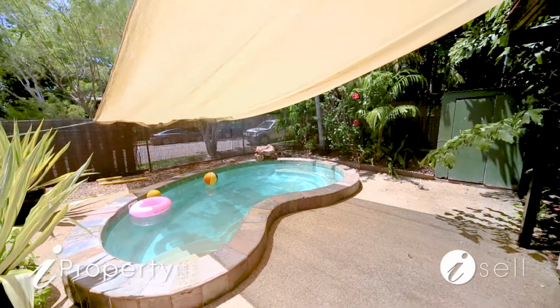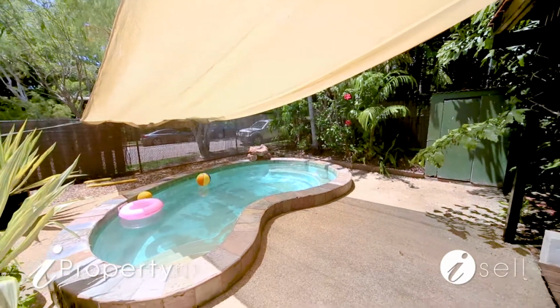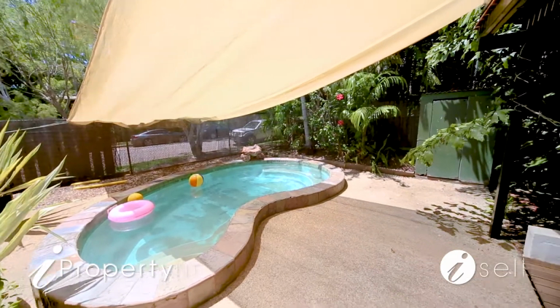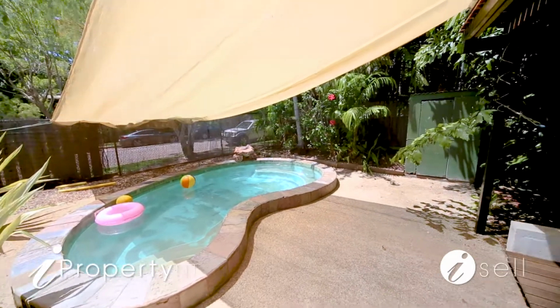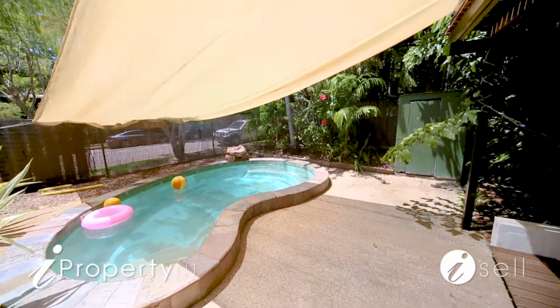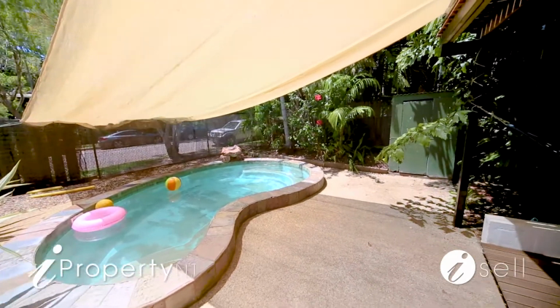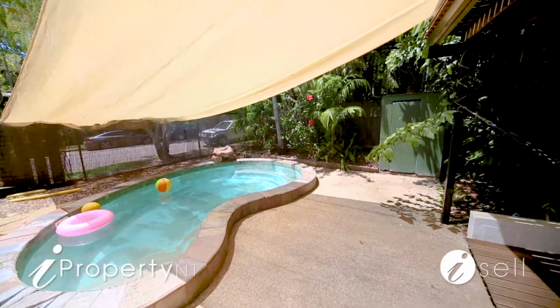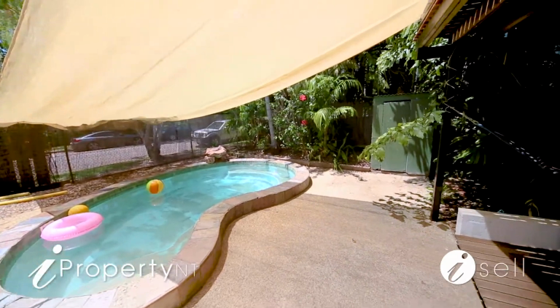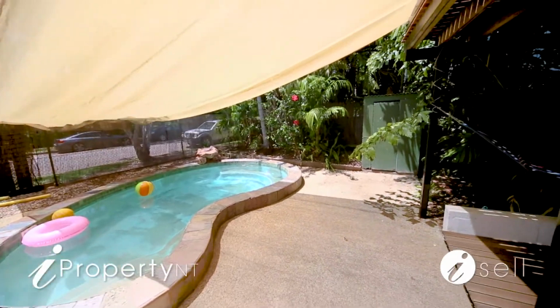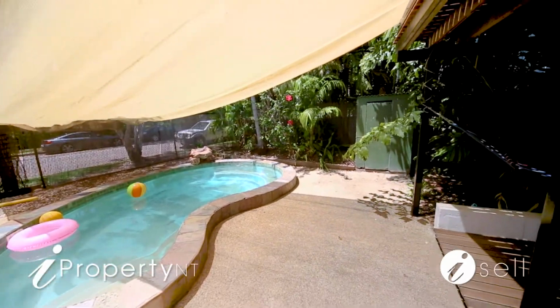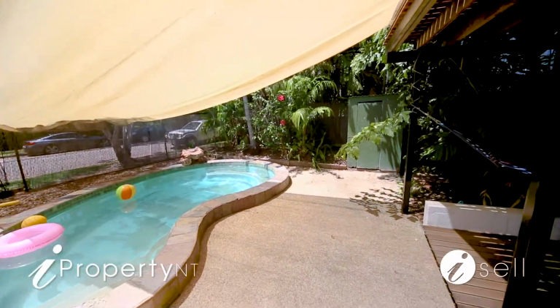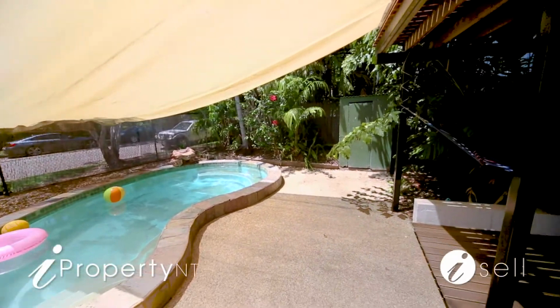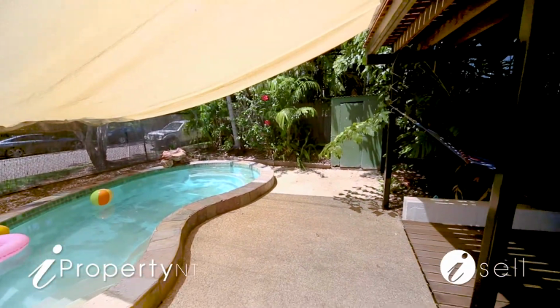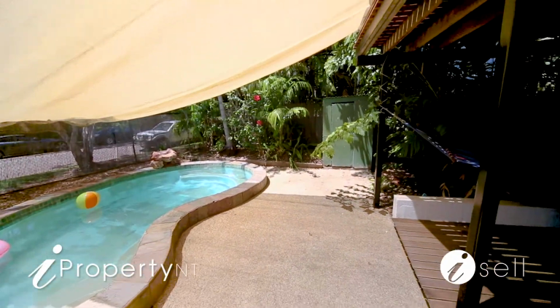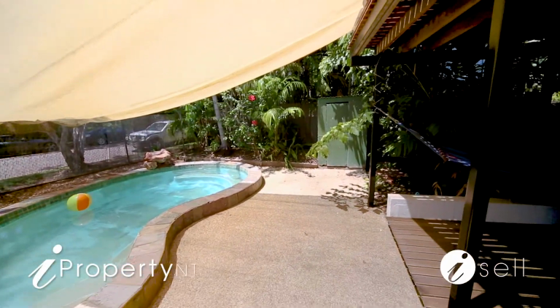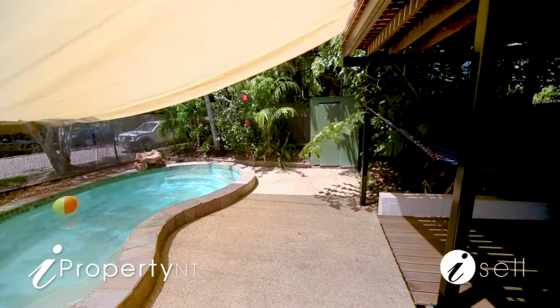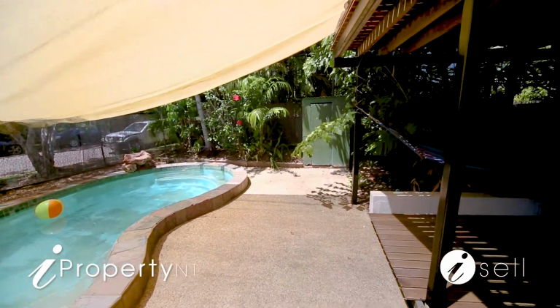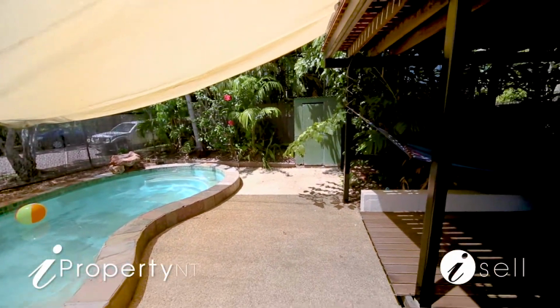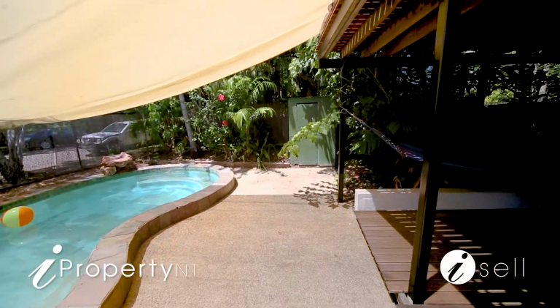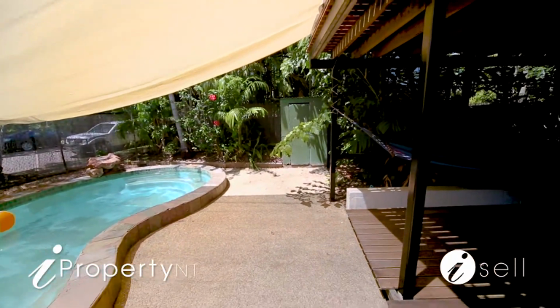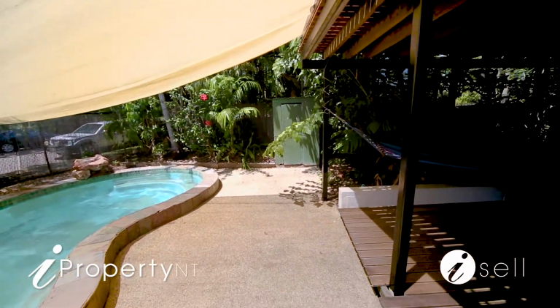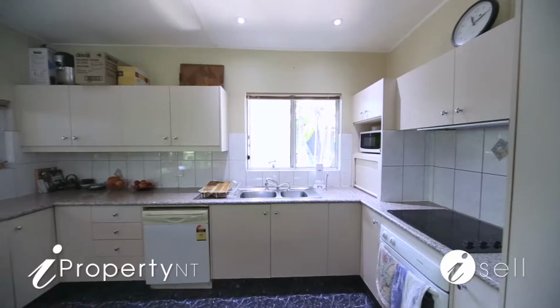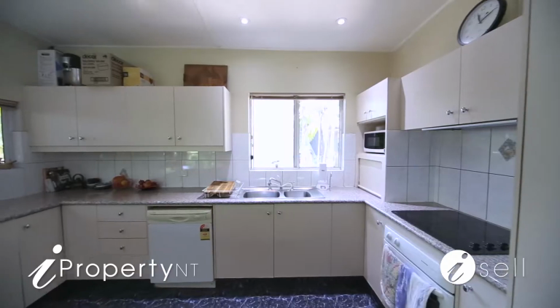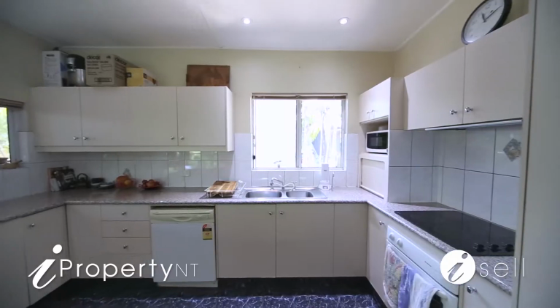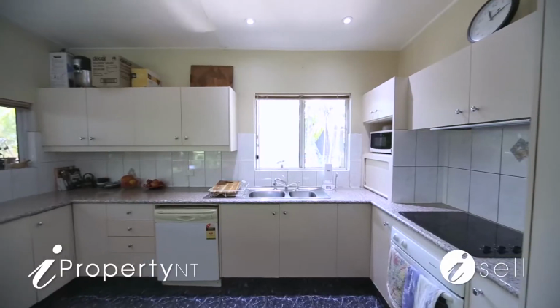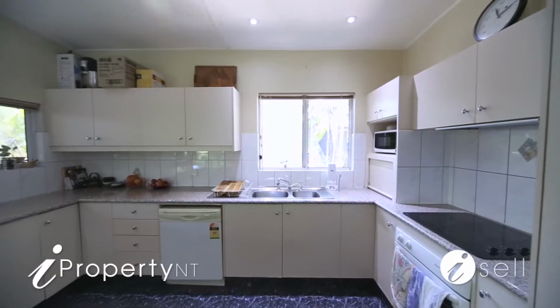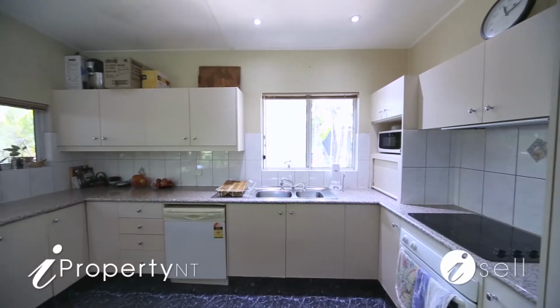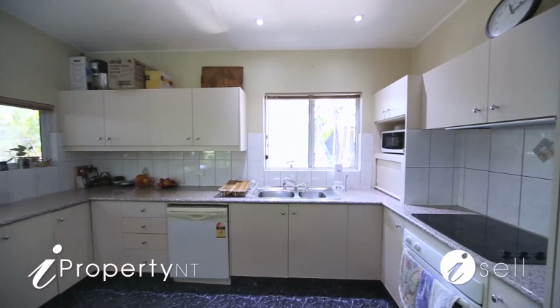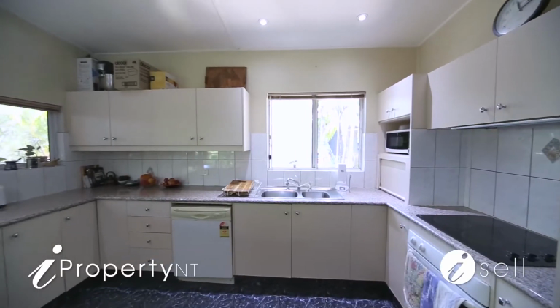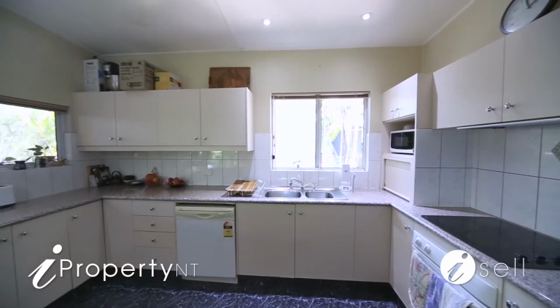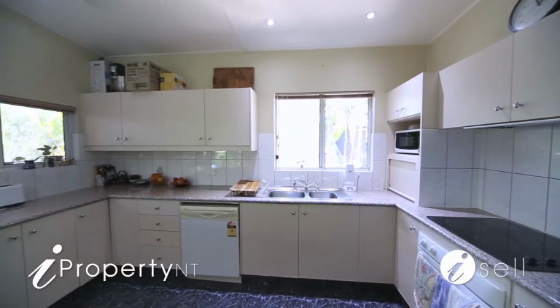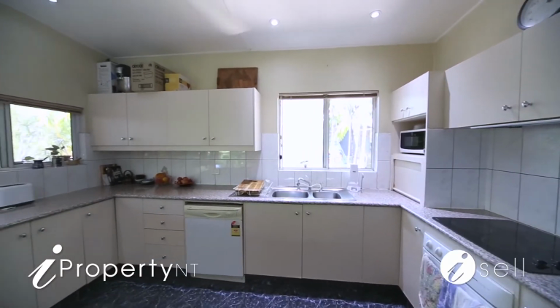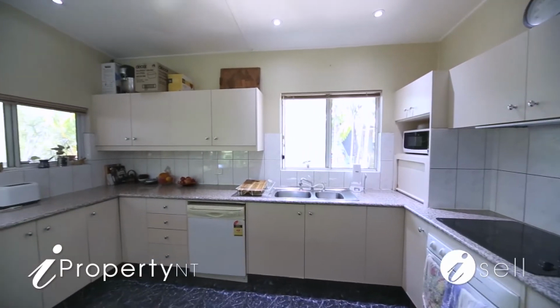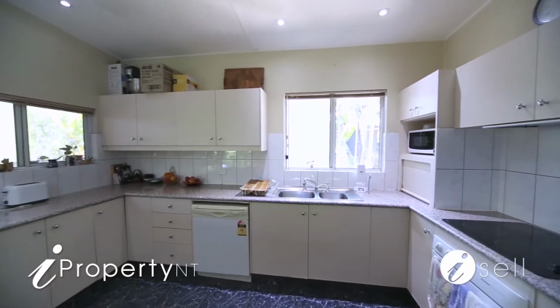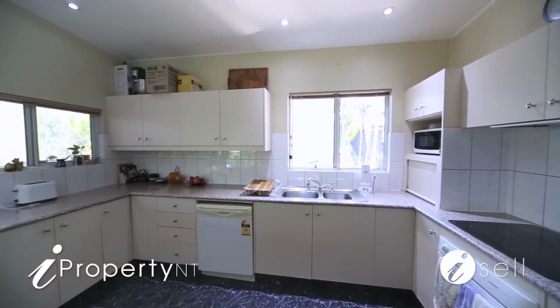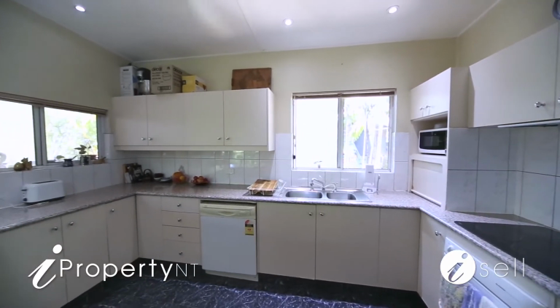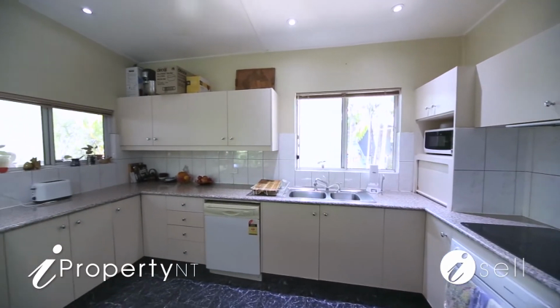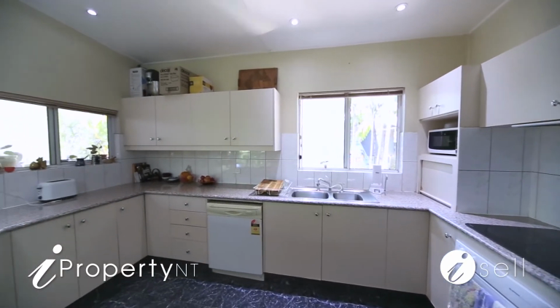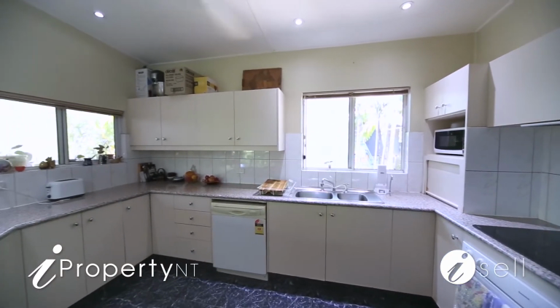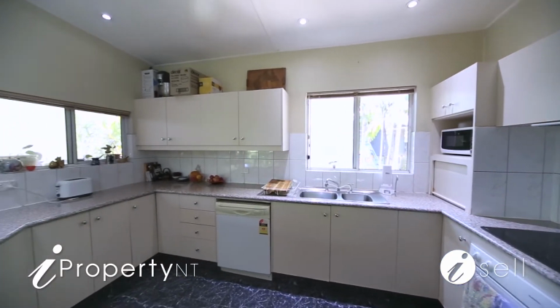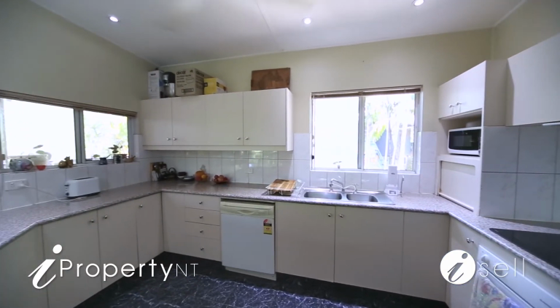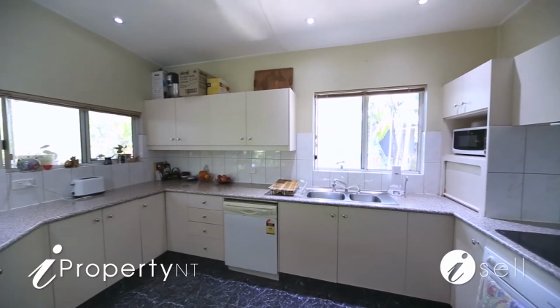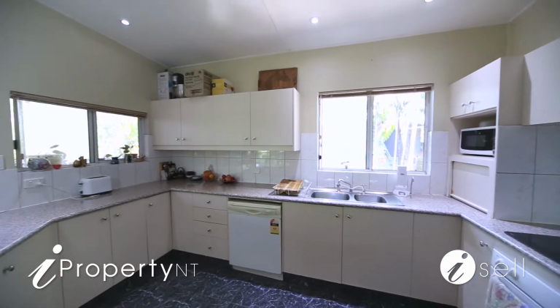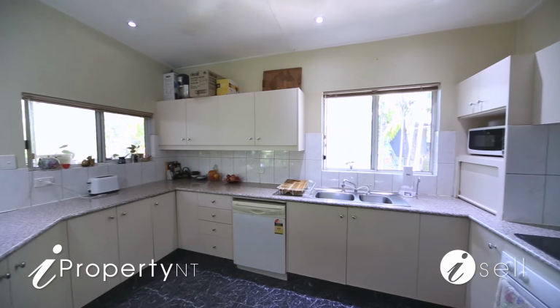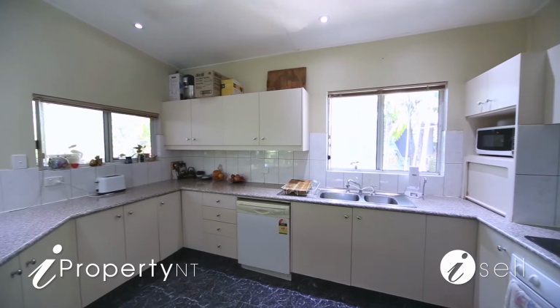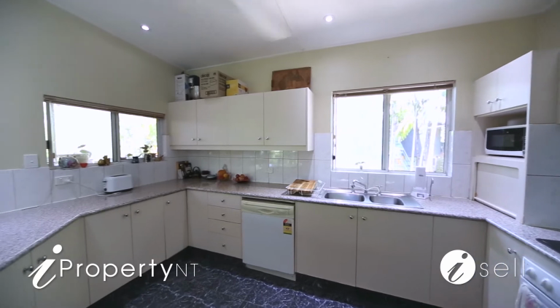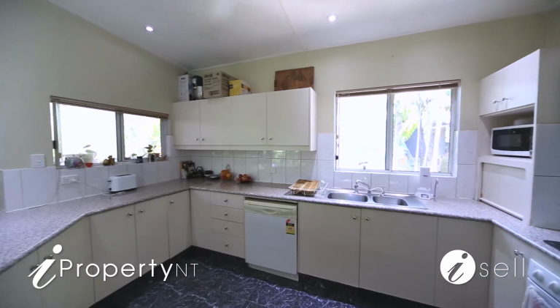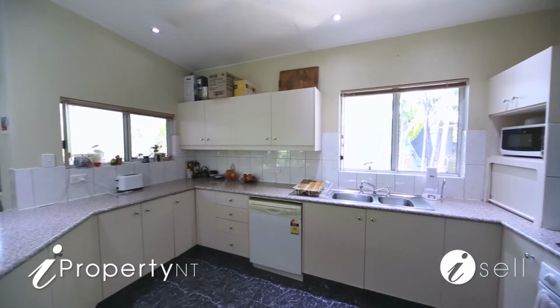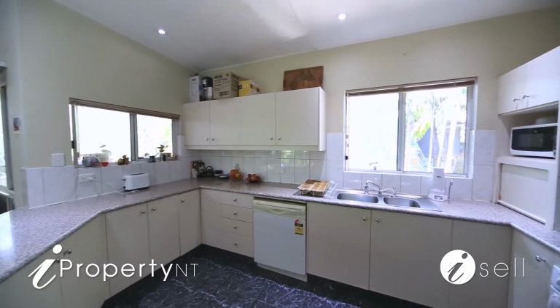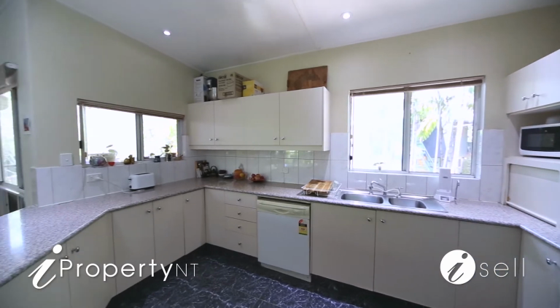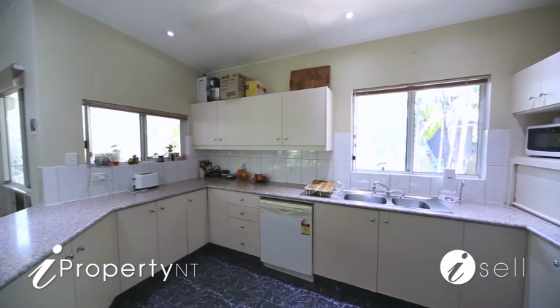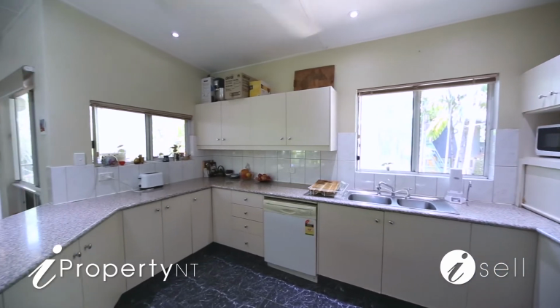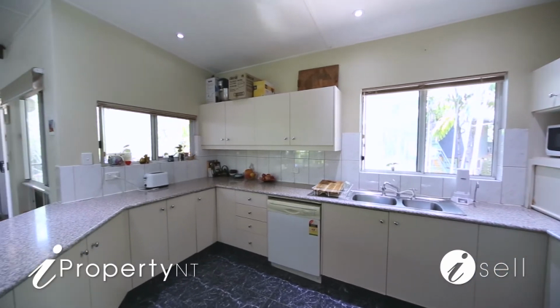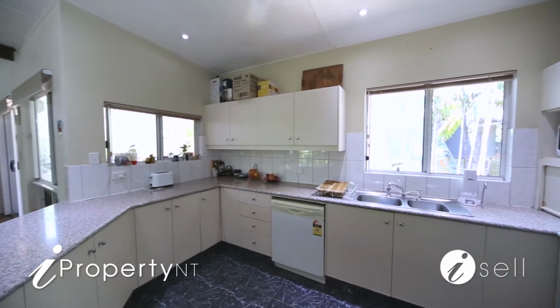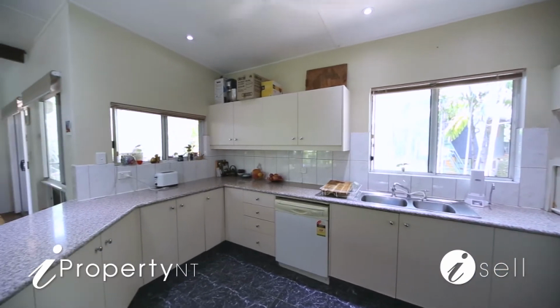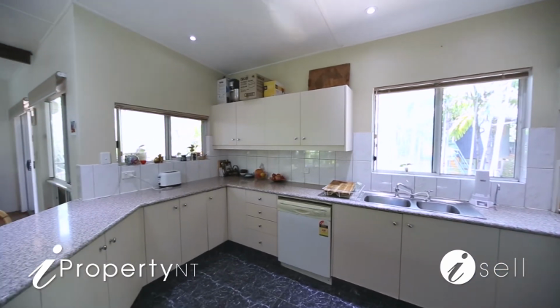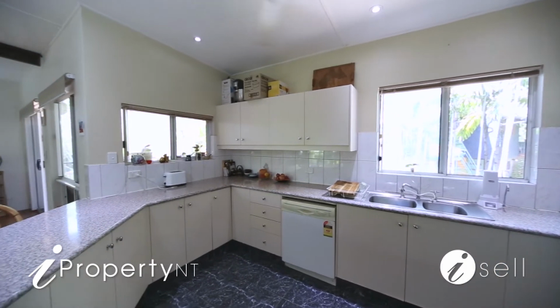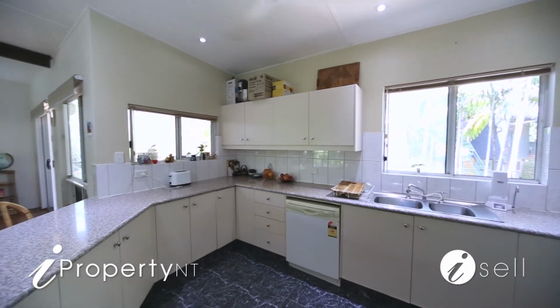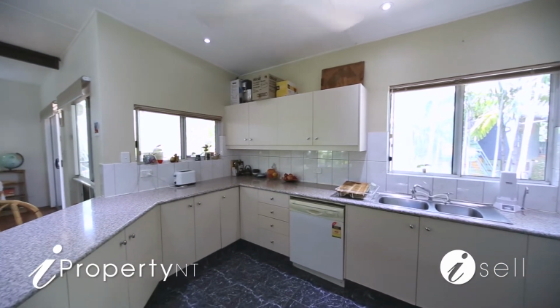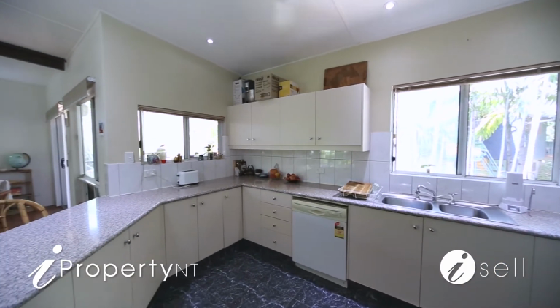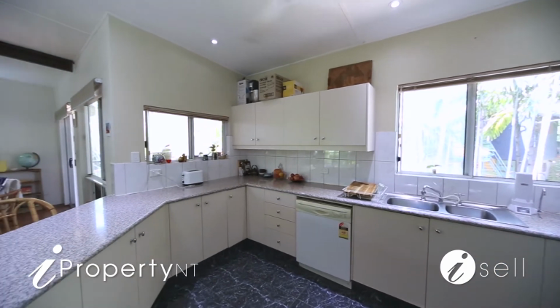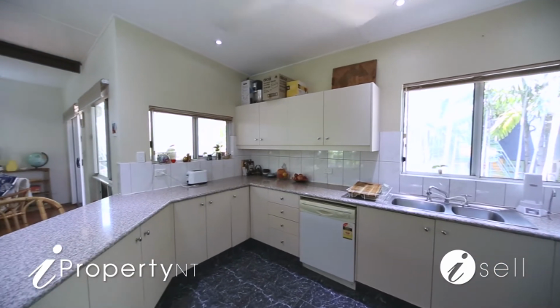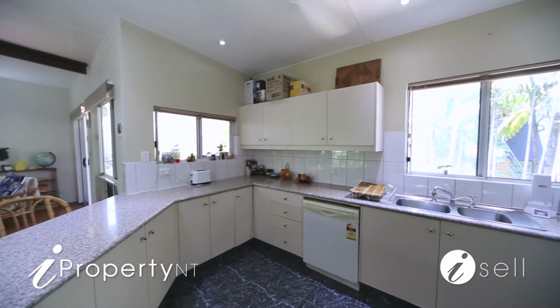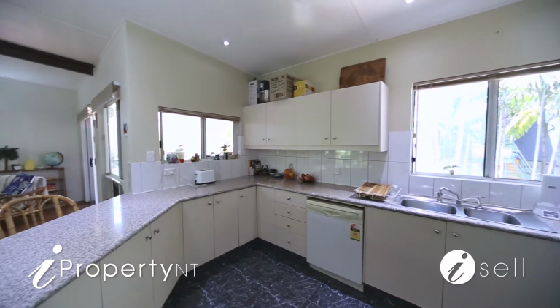The open-plan kitchen has an abundance of storage space, cooktop and electric oven, as well as a handy breakfast bar.